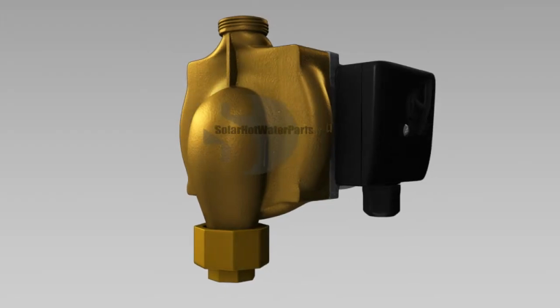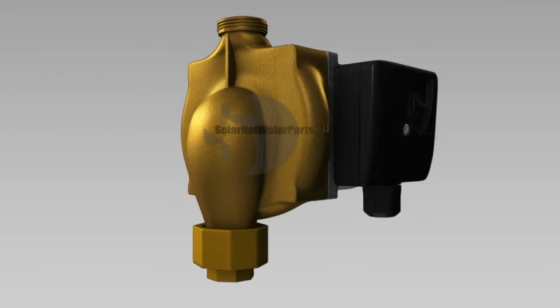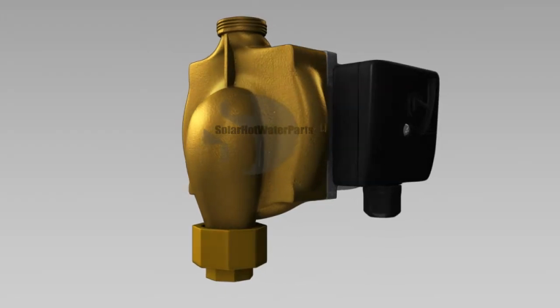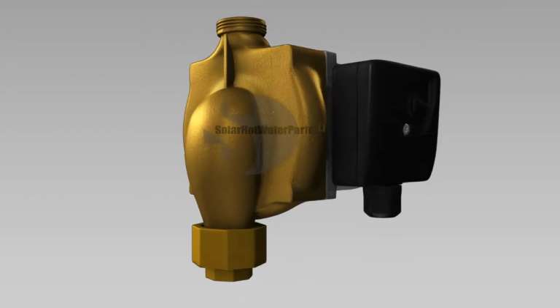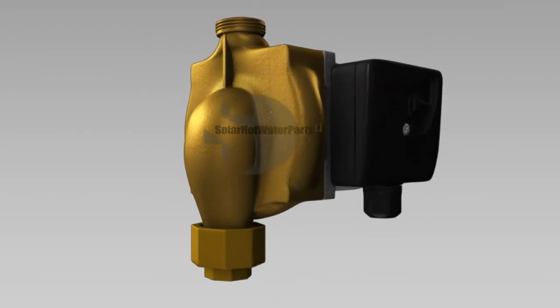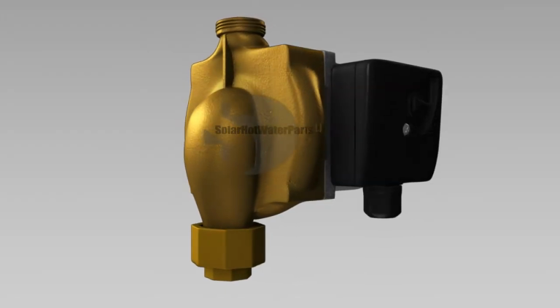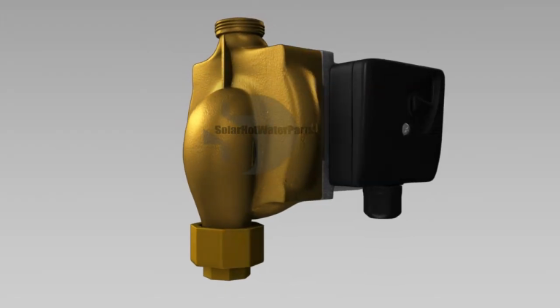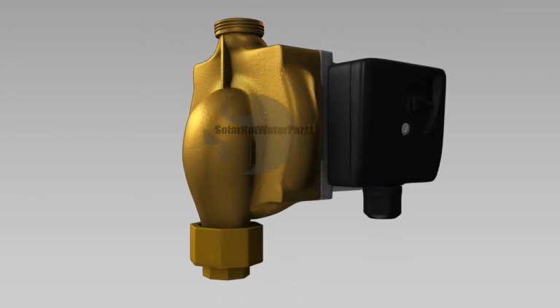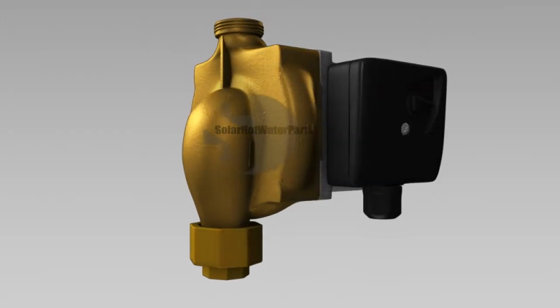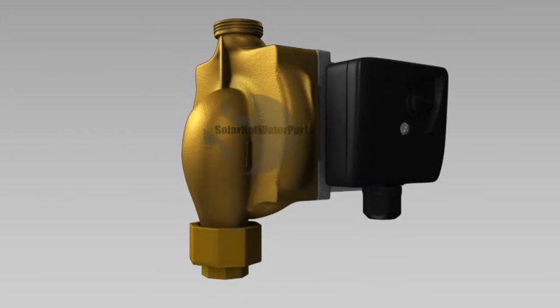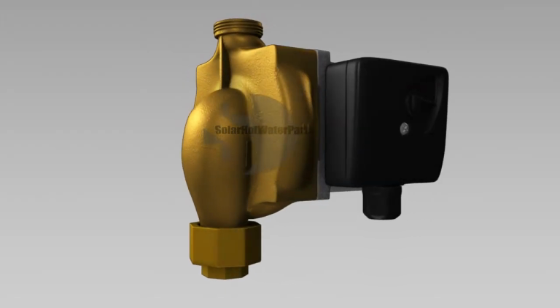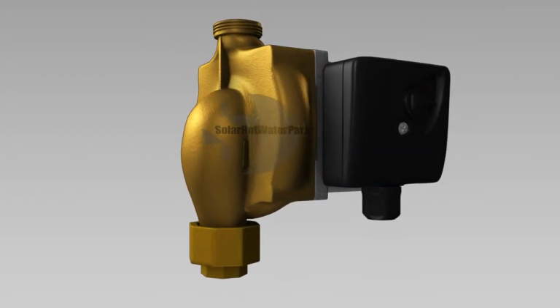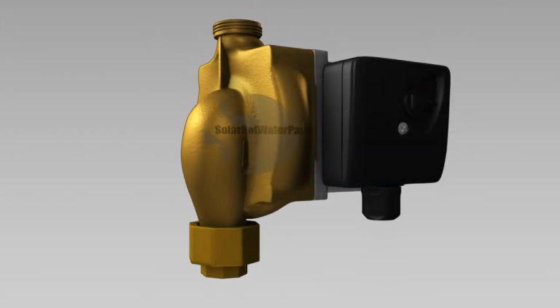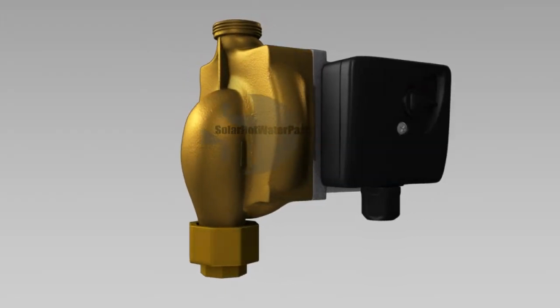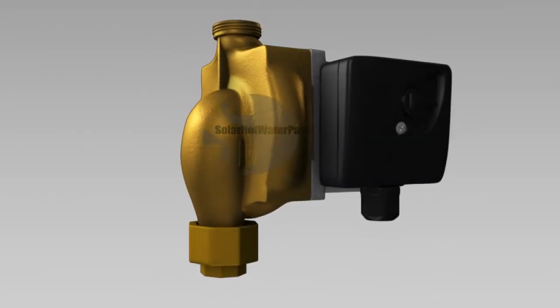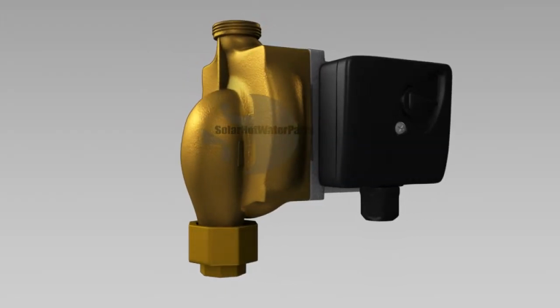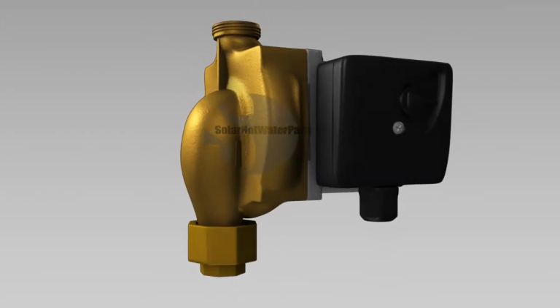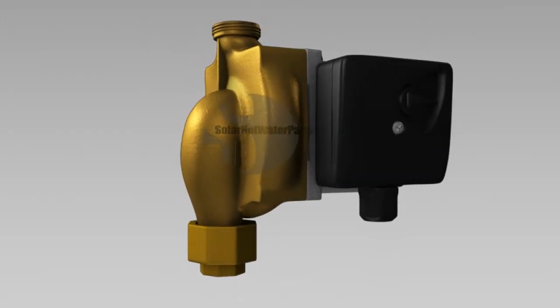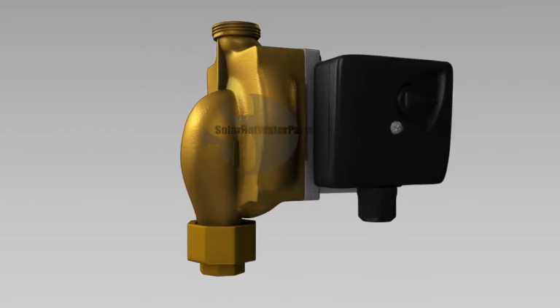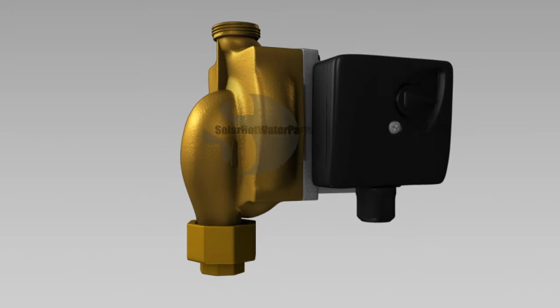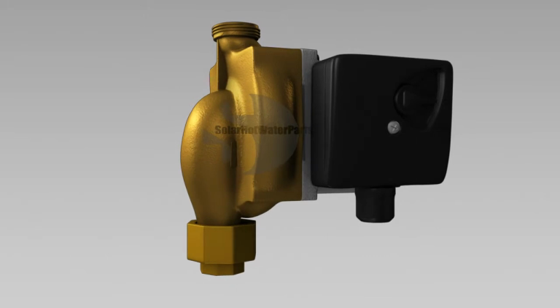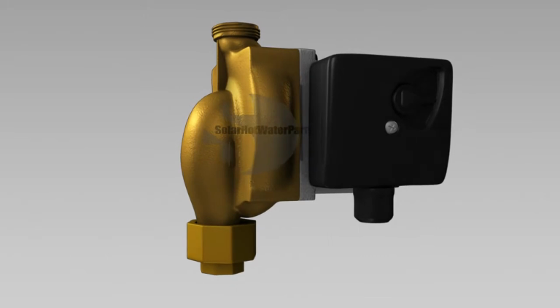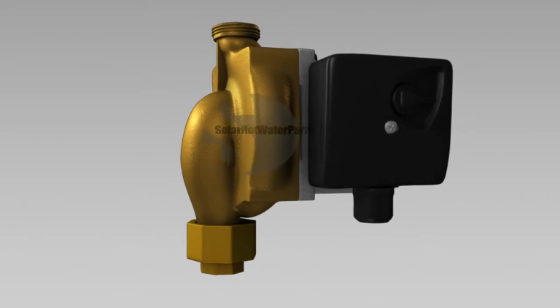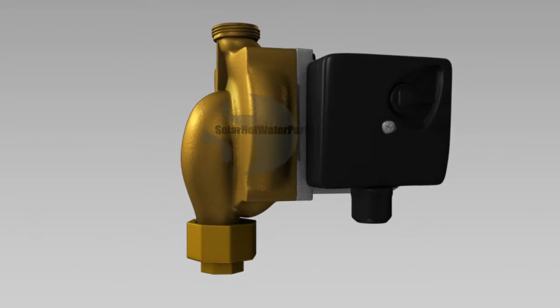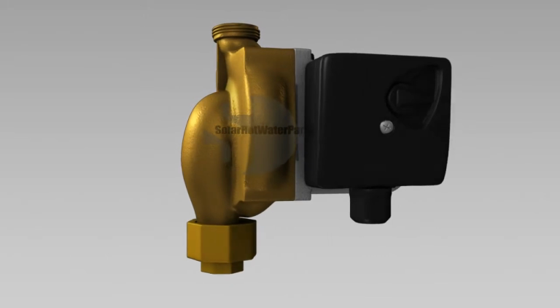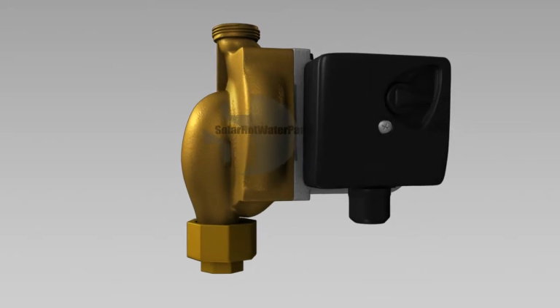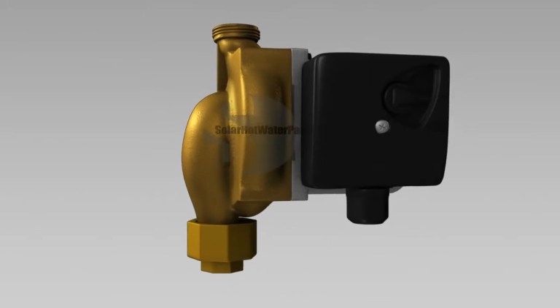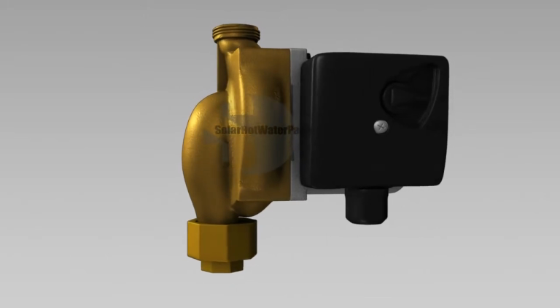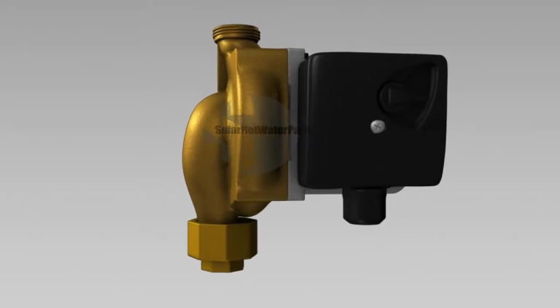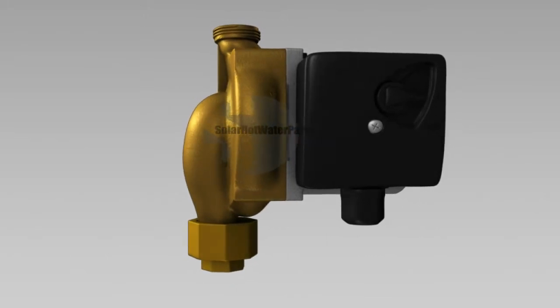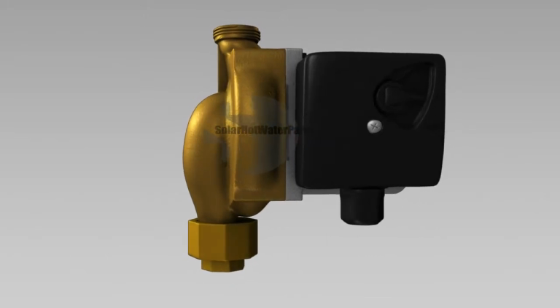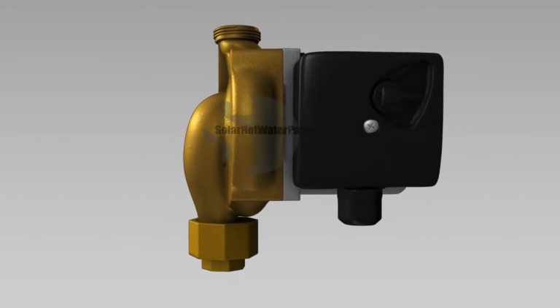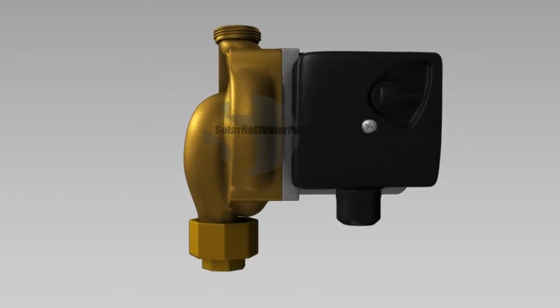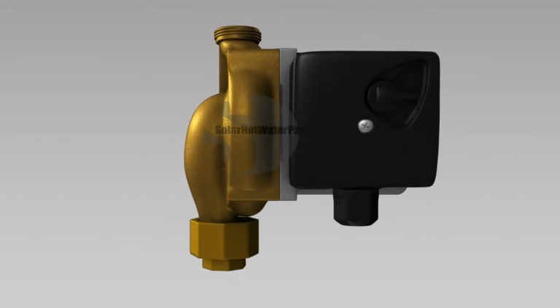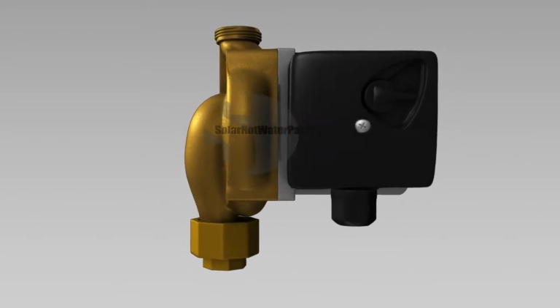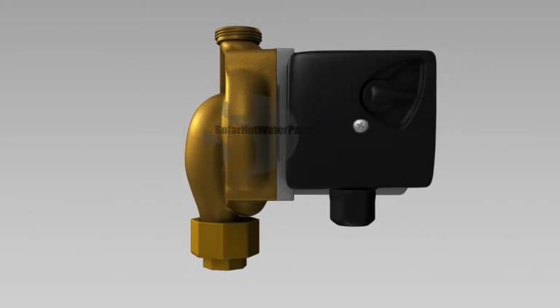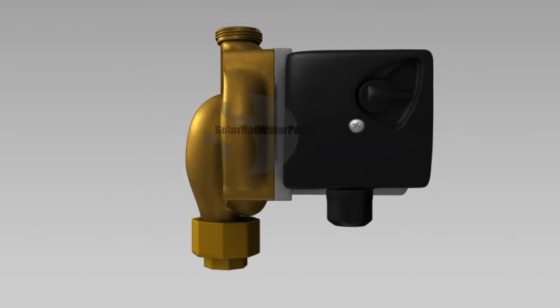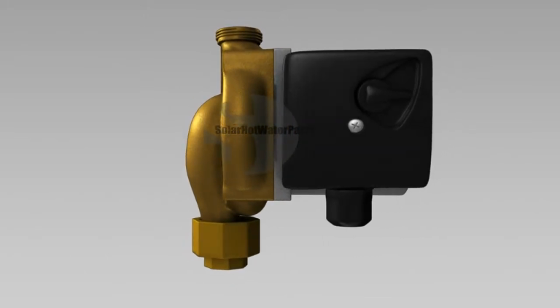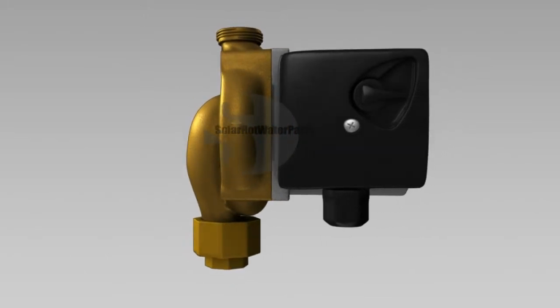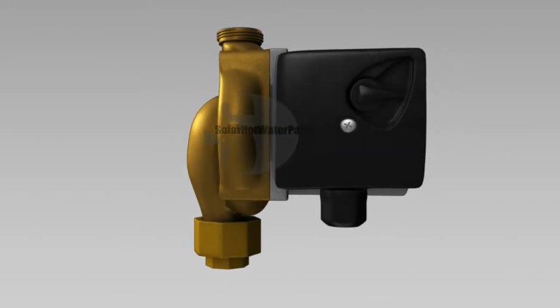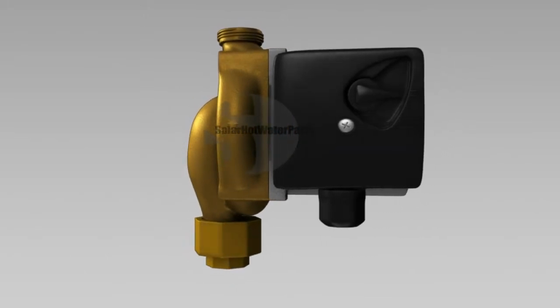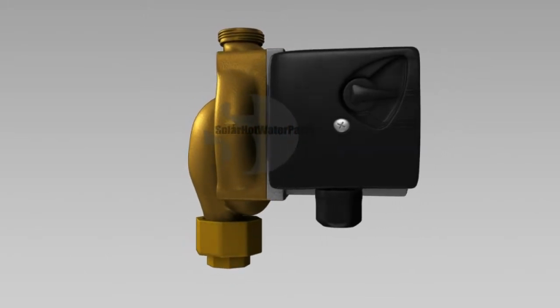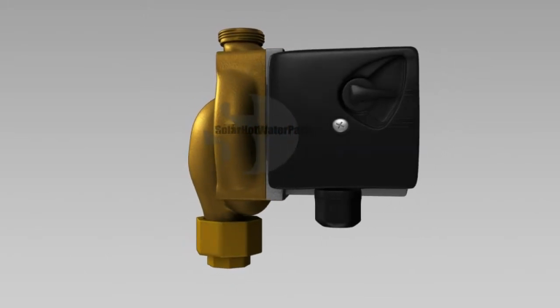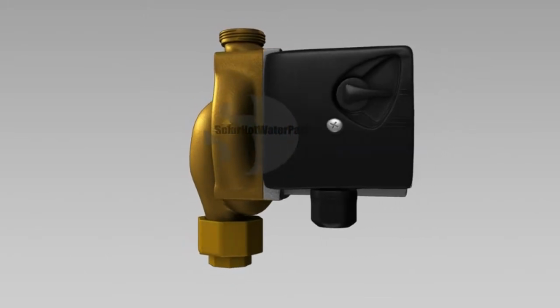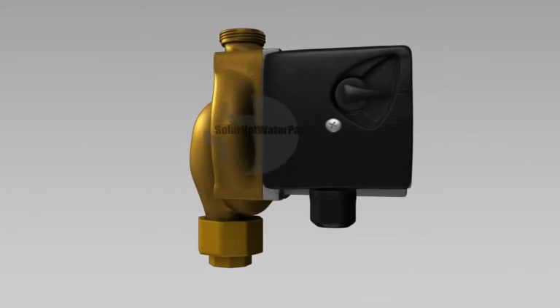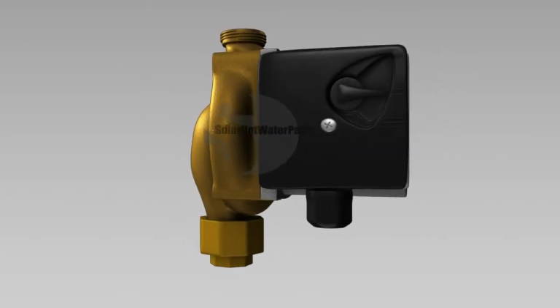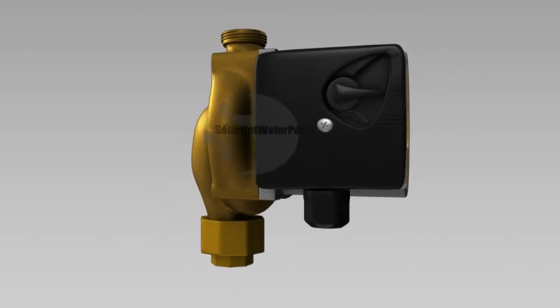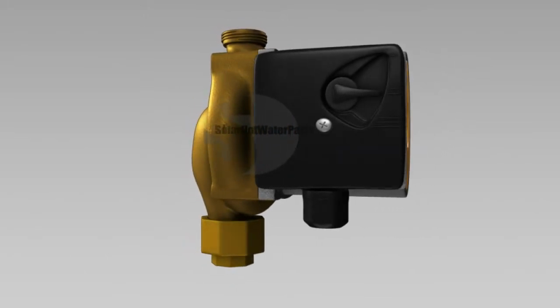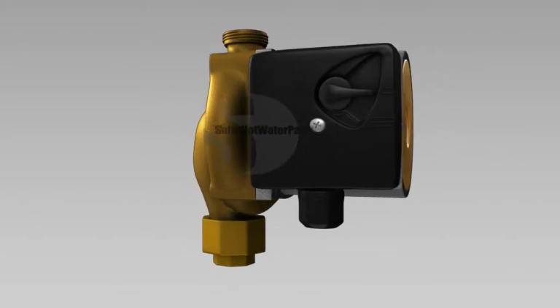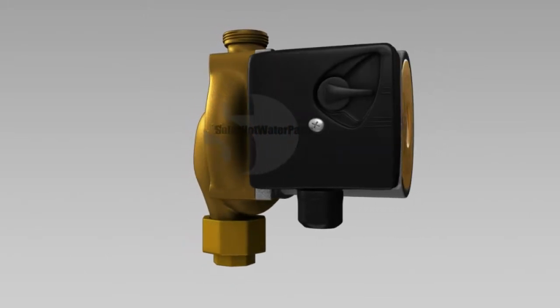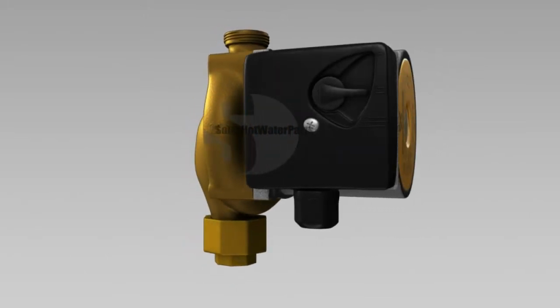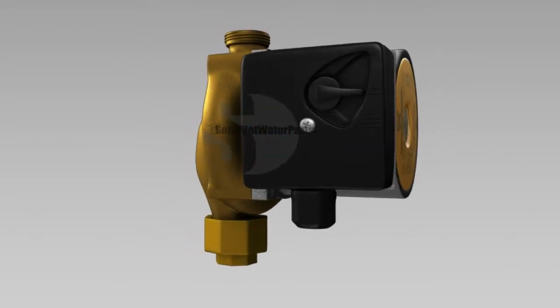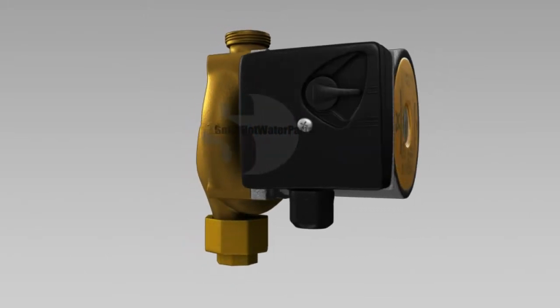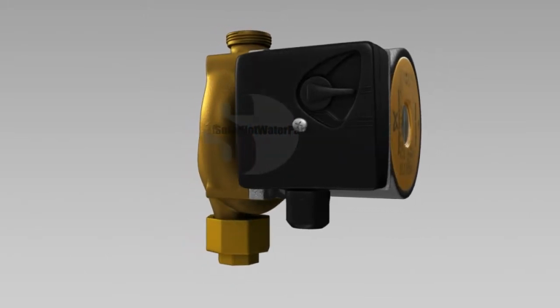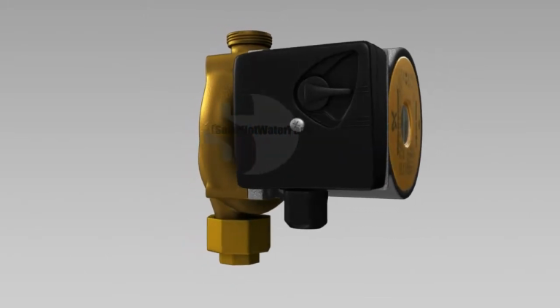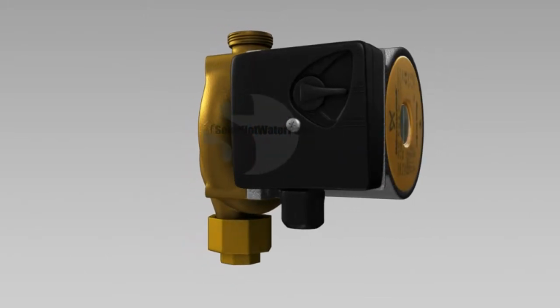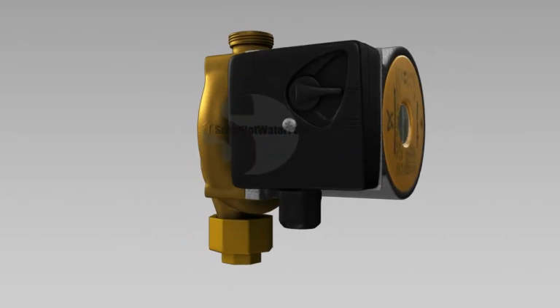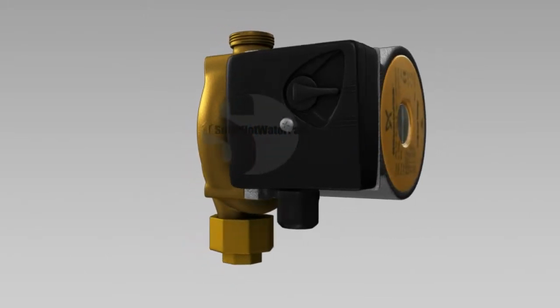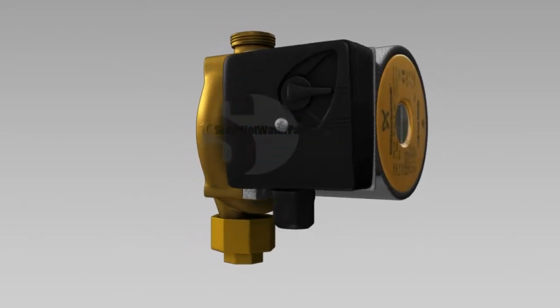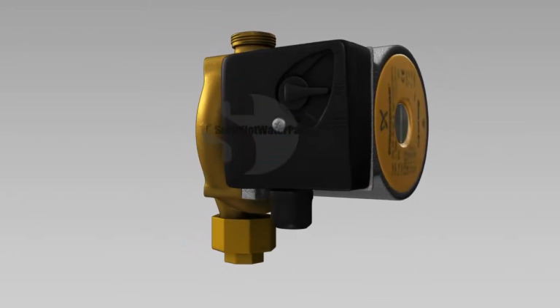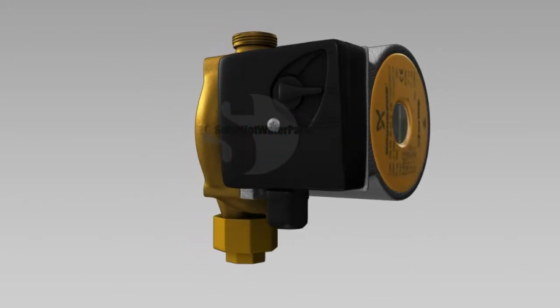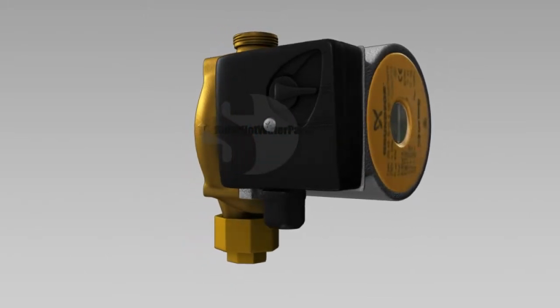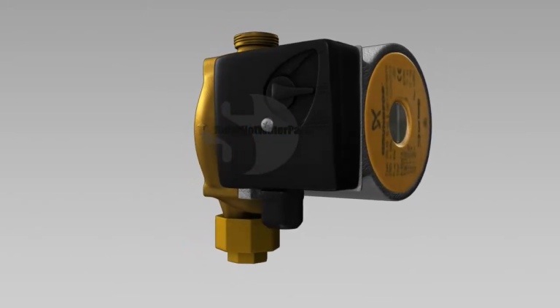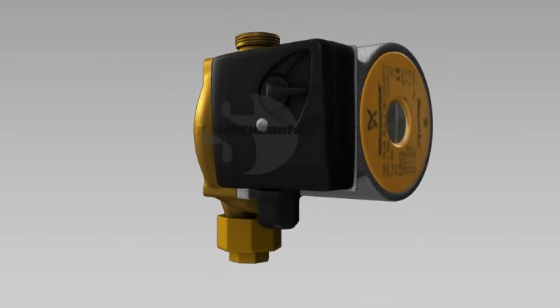The Grundfos 1565B hot water circulating pump is ideal for low pressure, closed loop solar hot water systems.